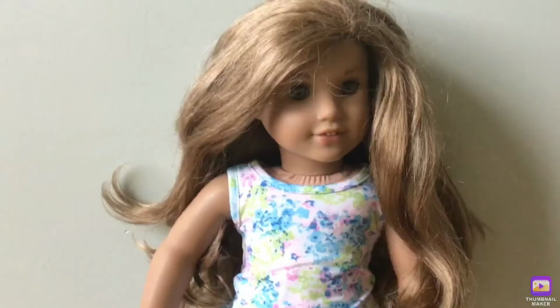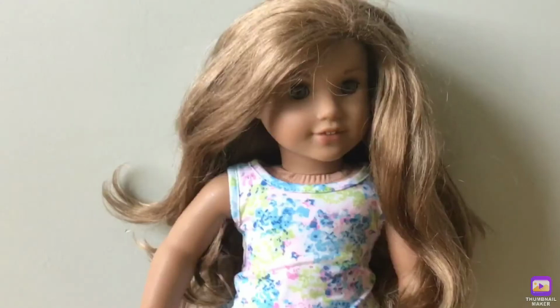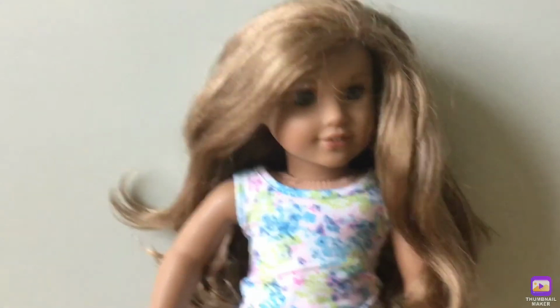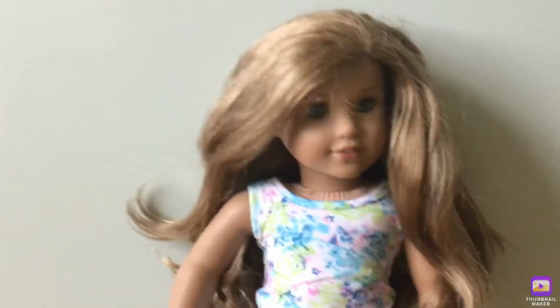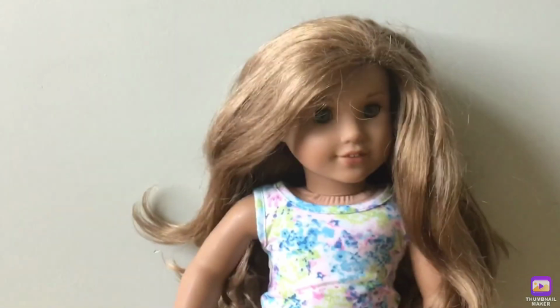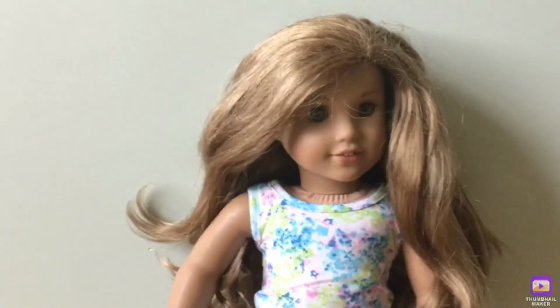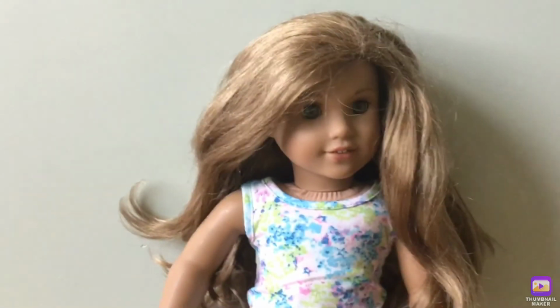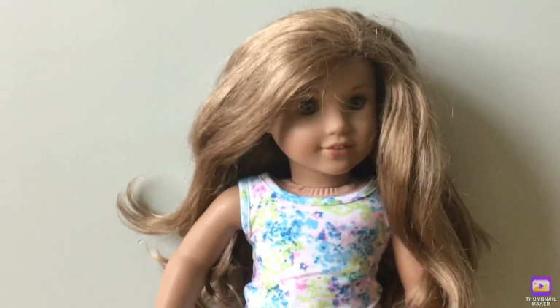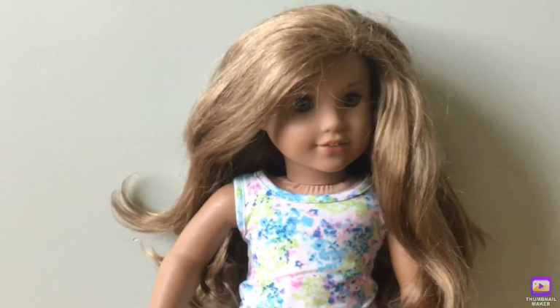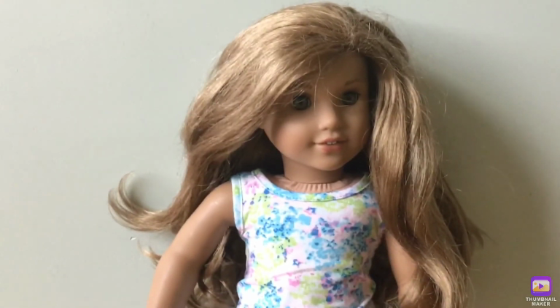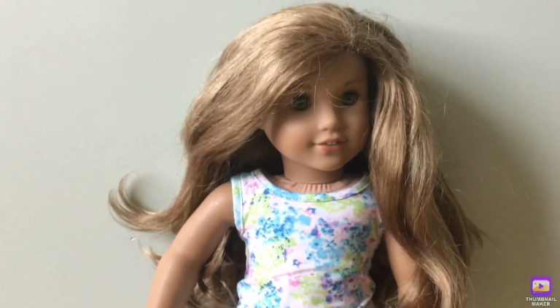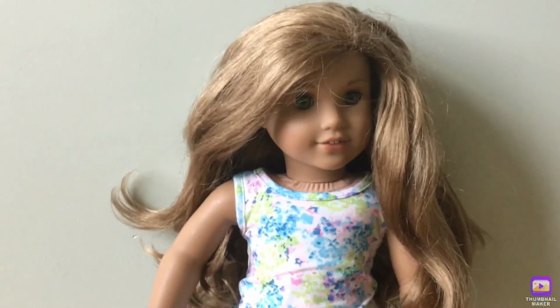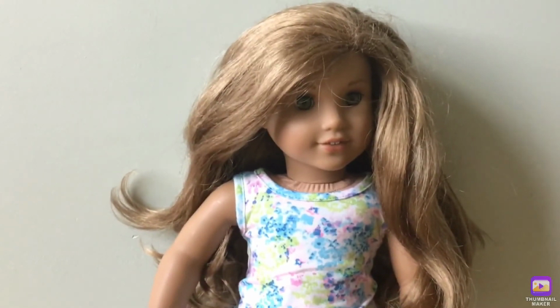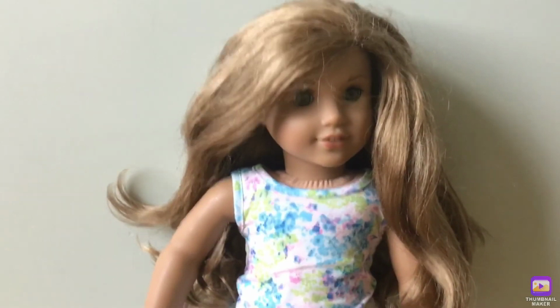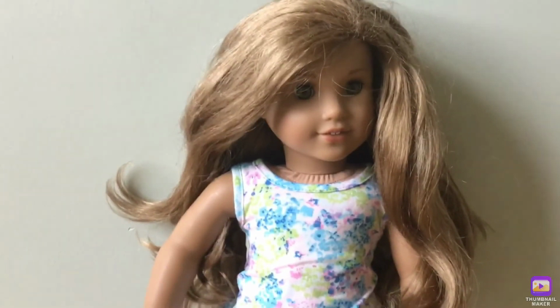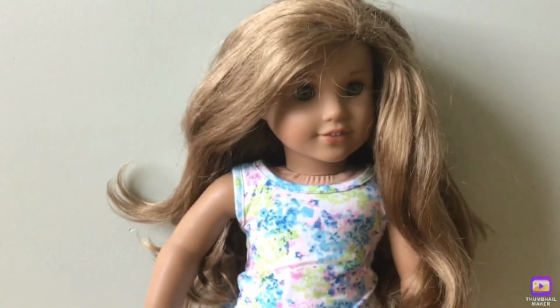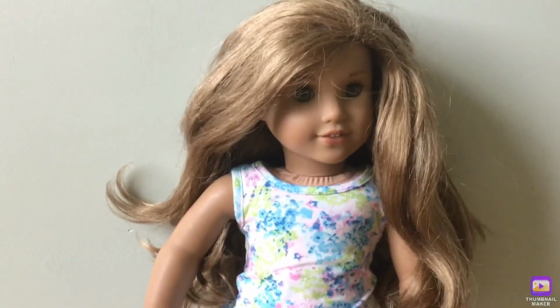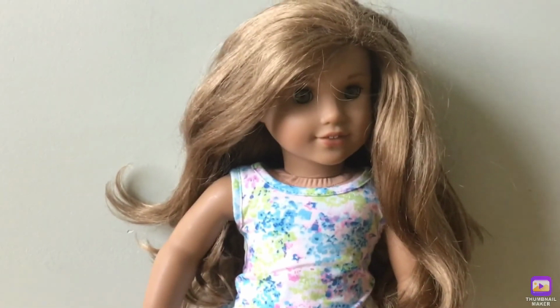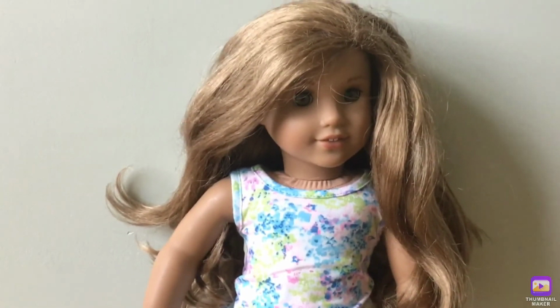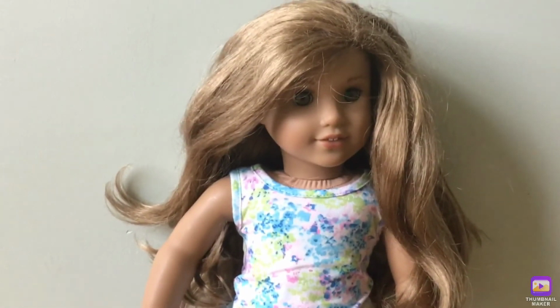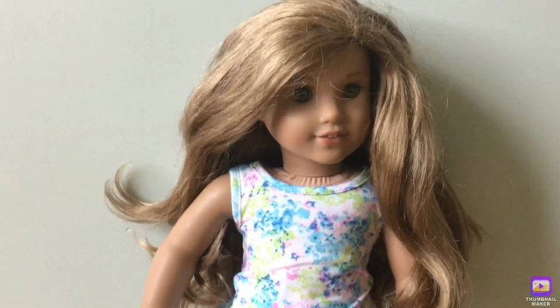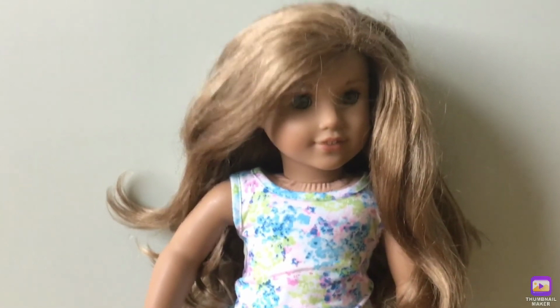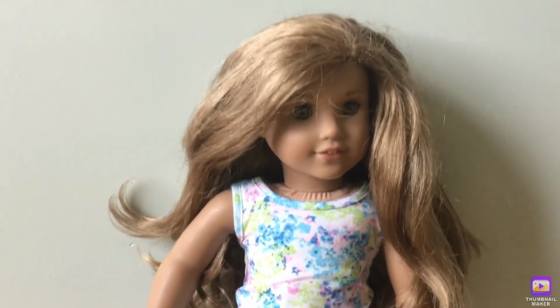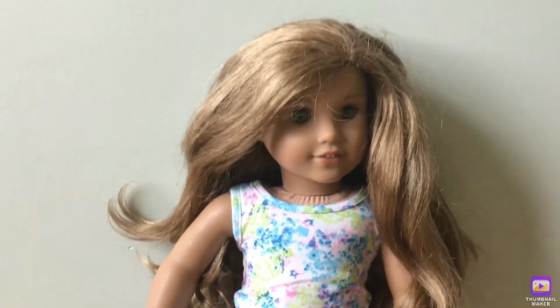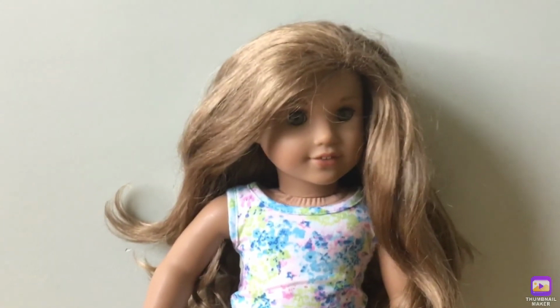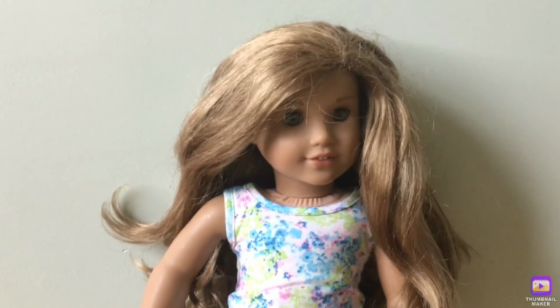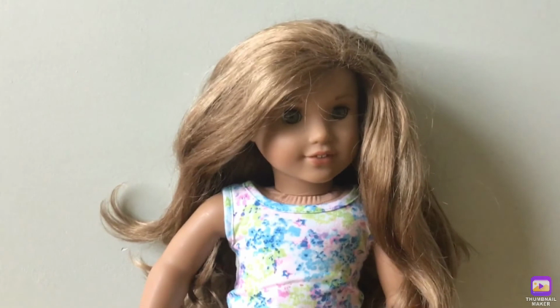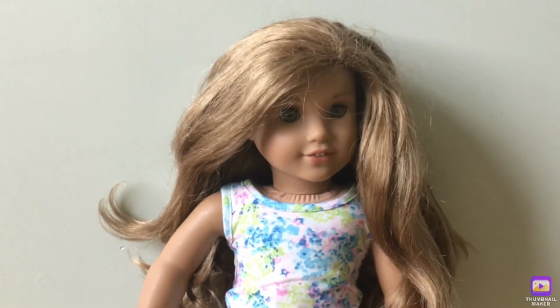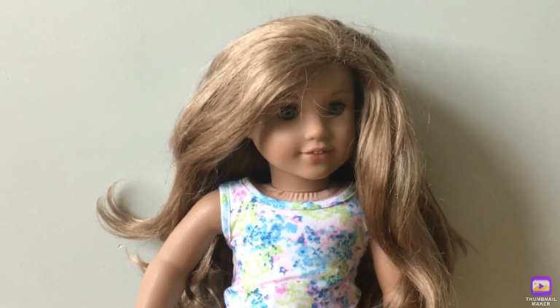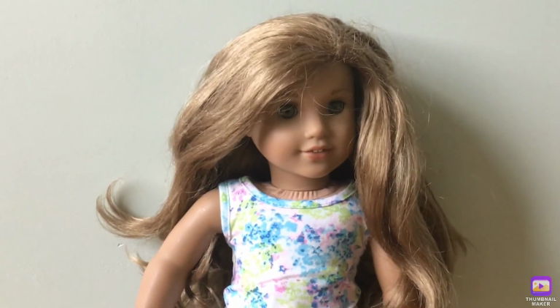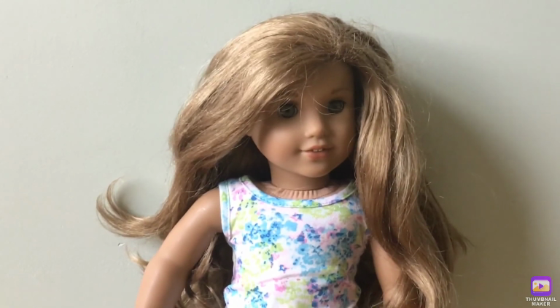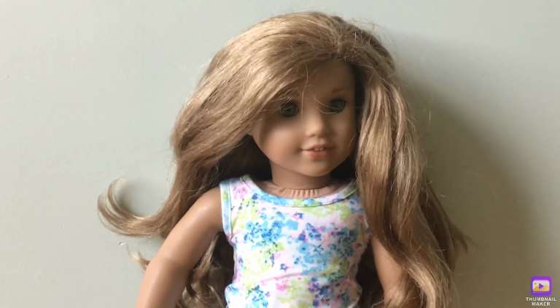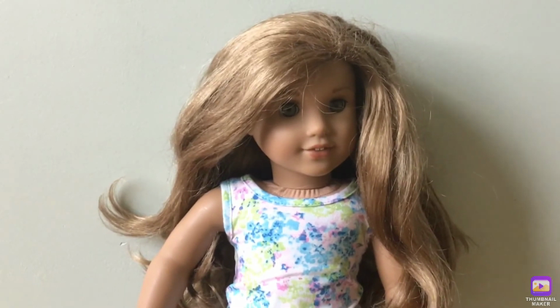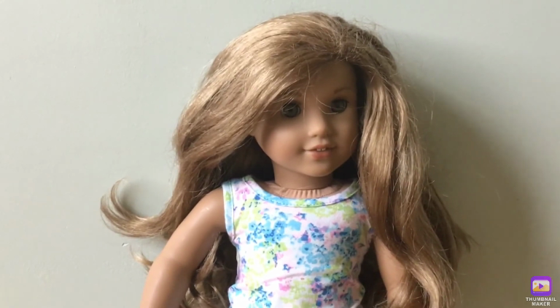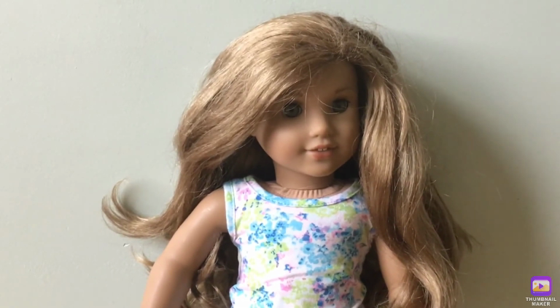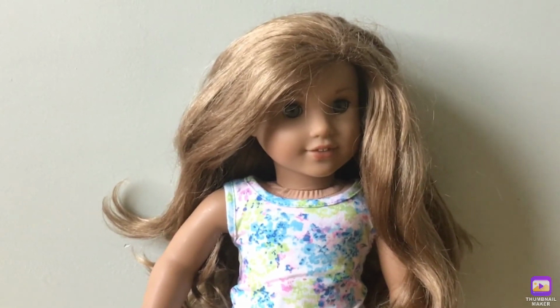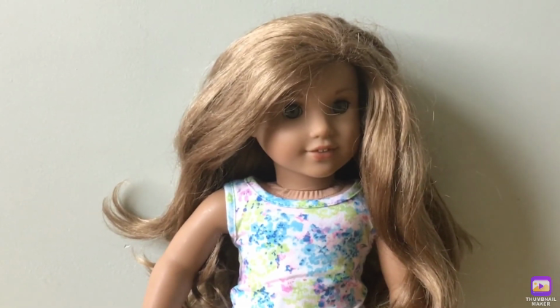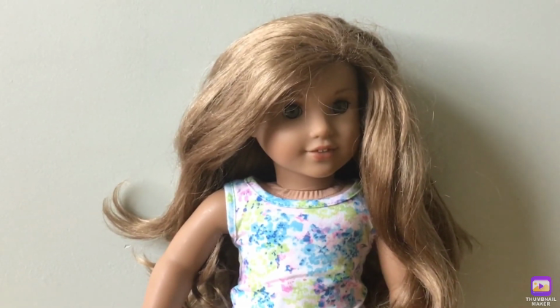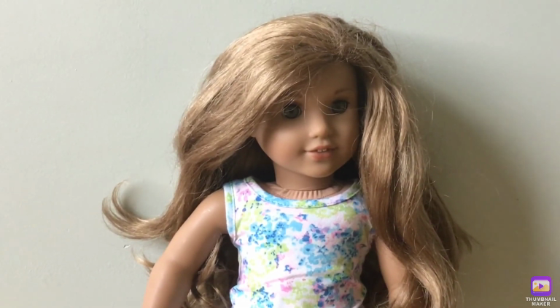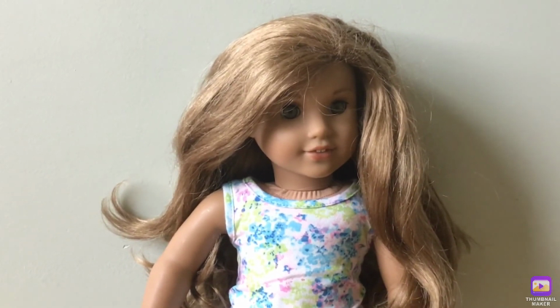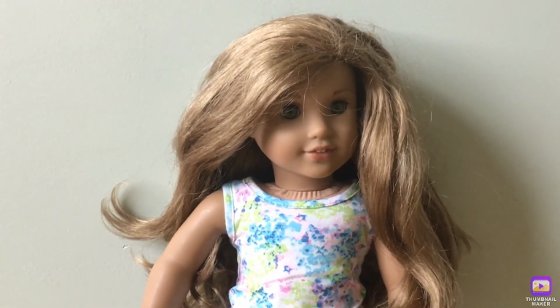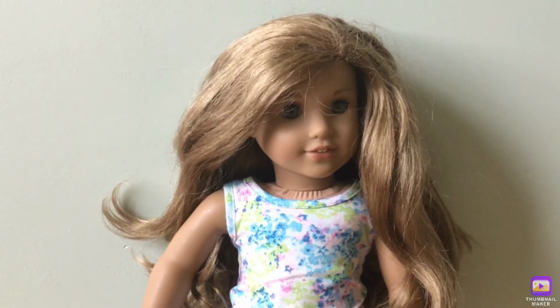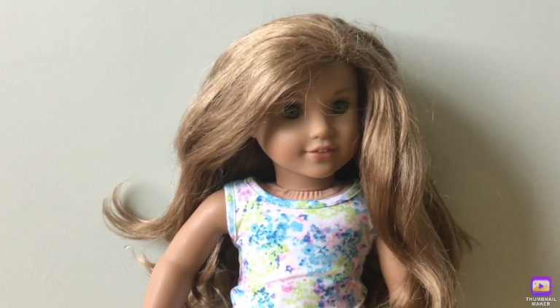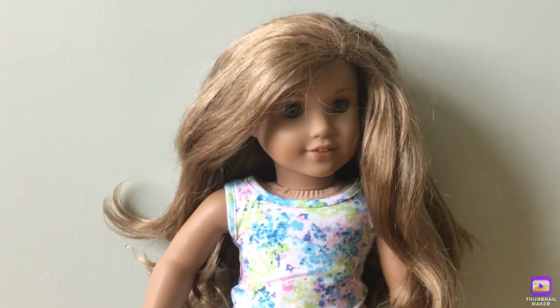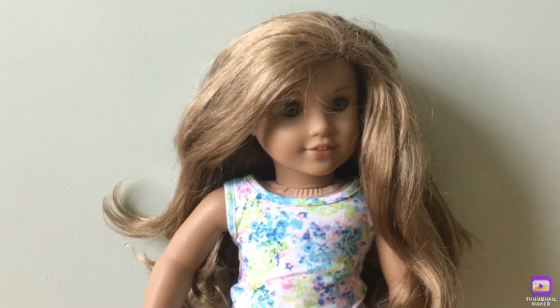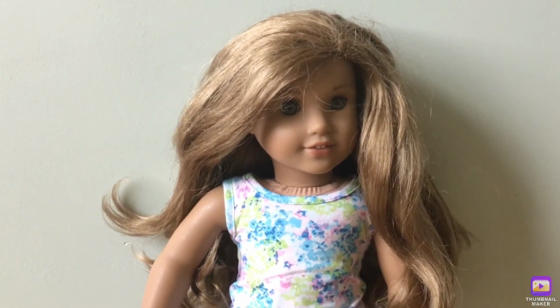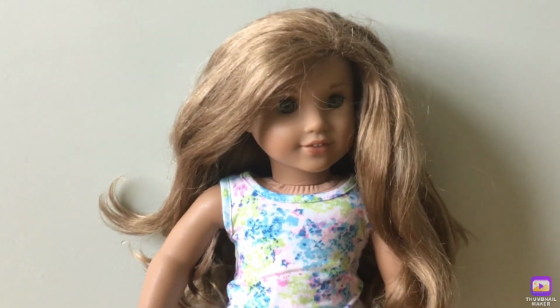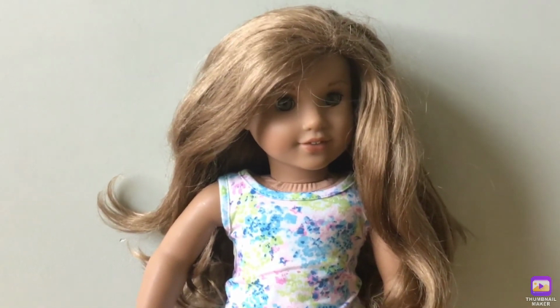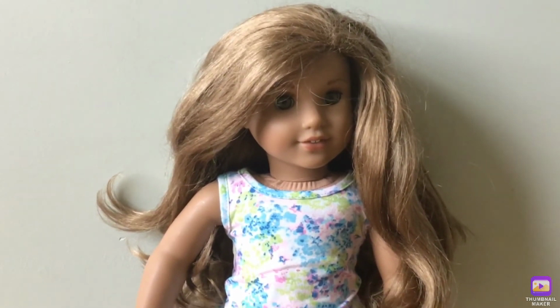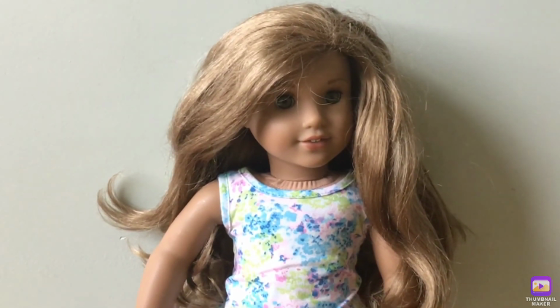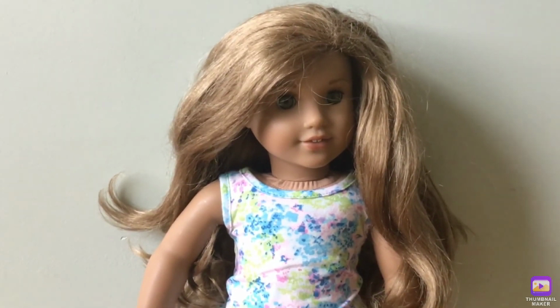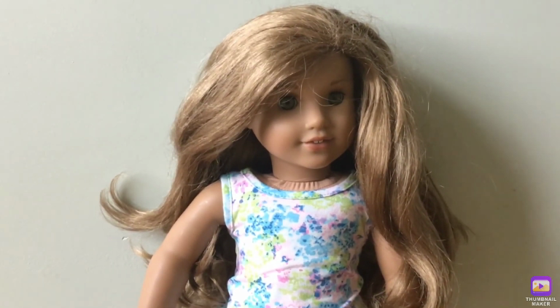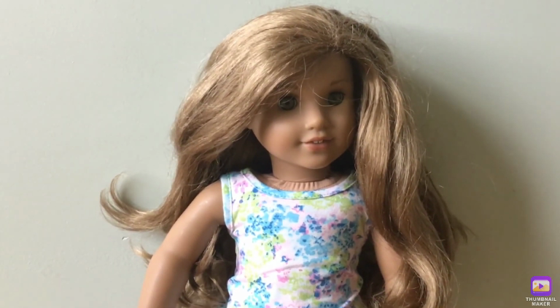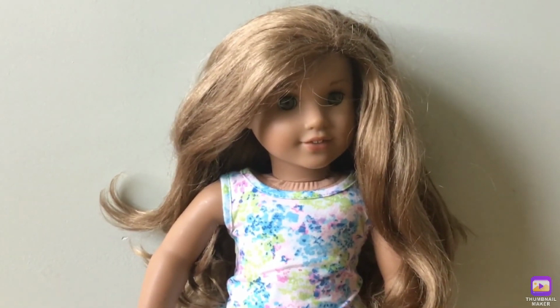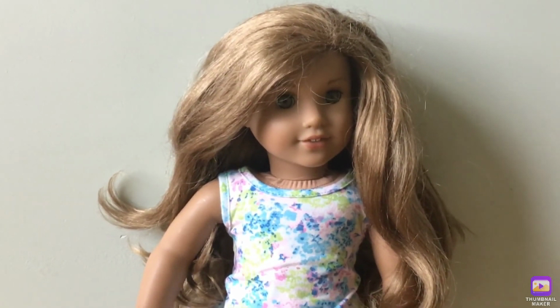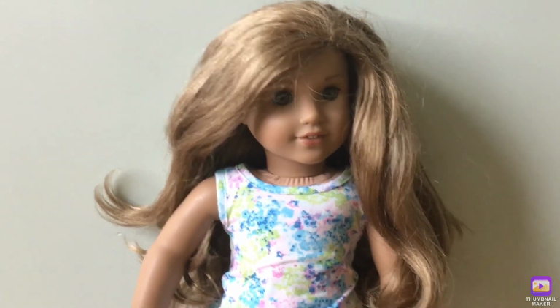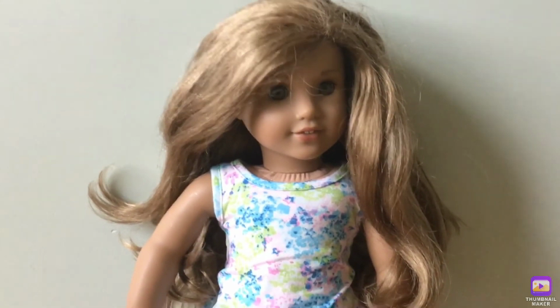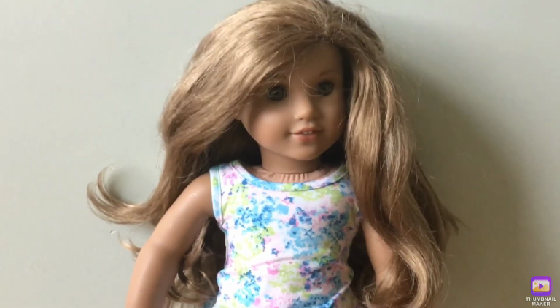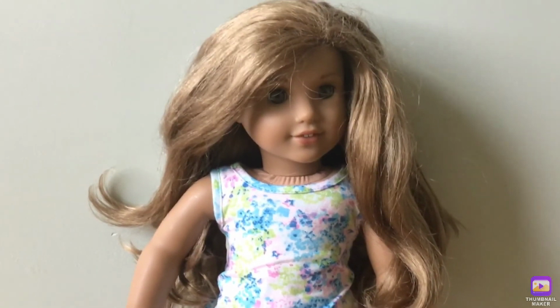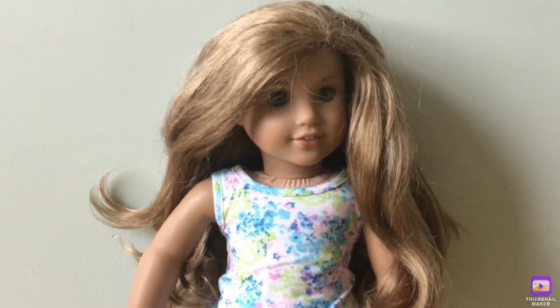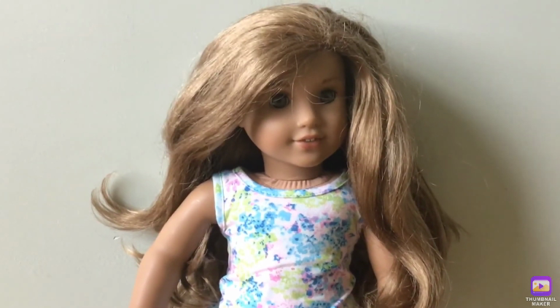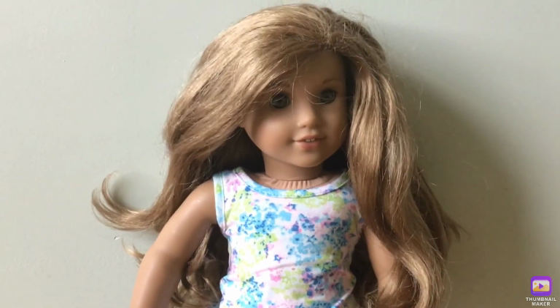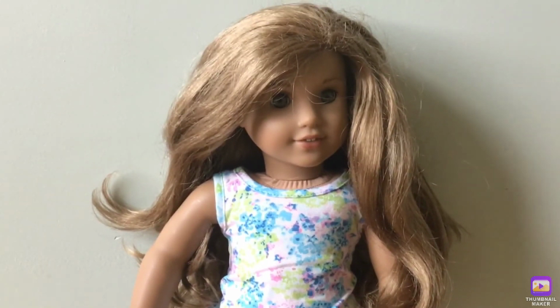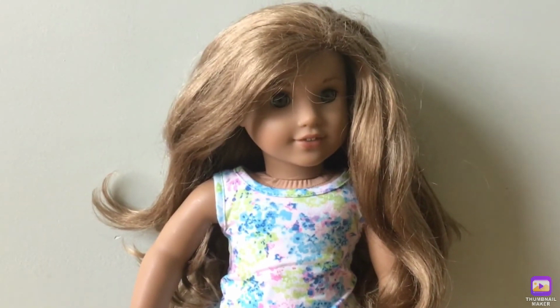My next doll is Lea Clark. I love her stories of how she goes to Brazil. I really want to go there someday.